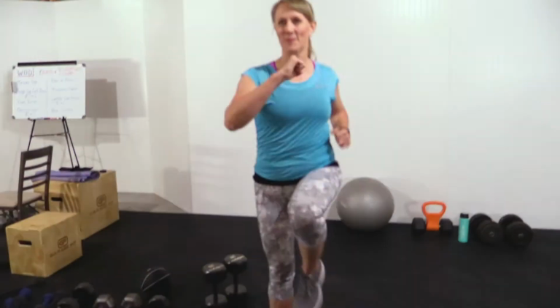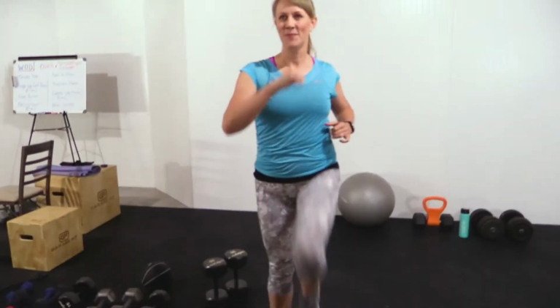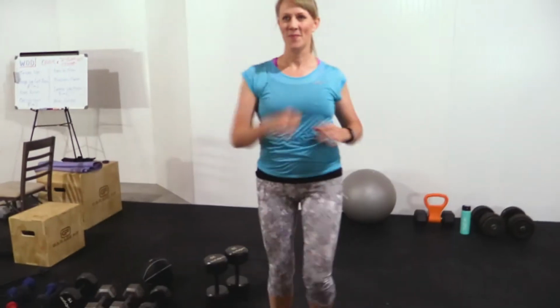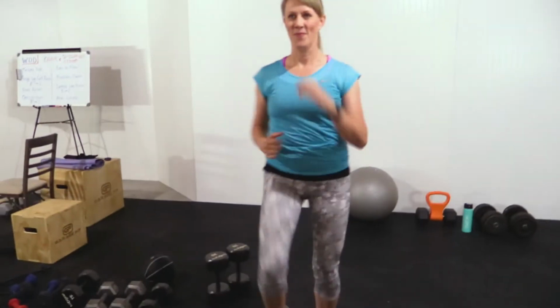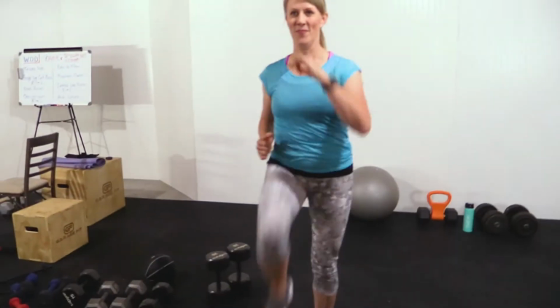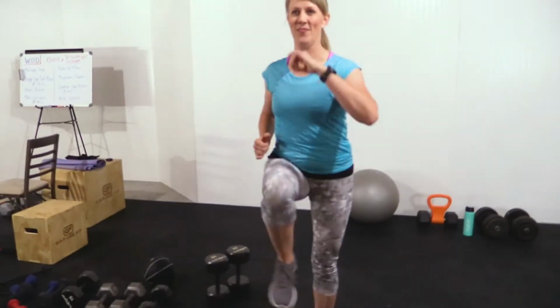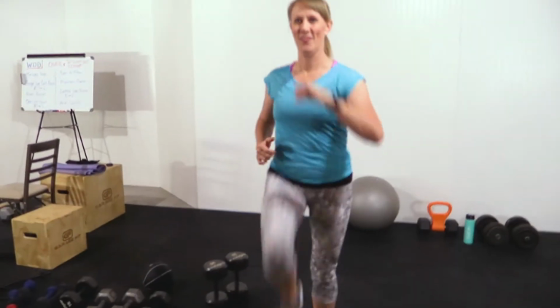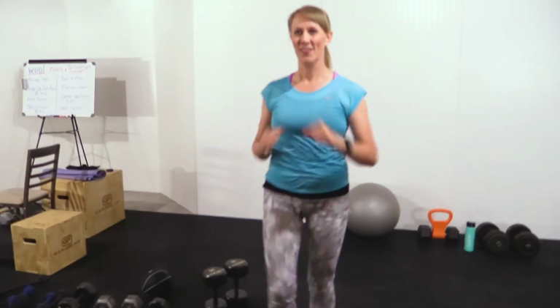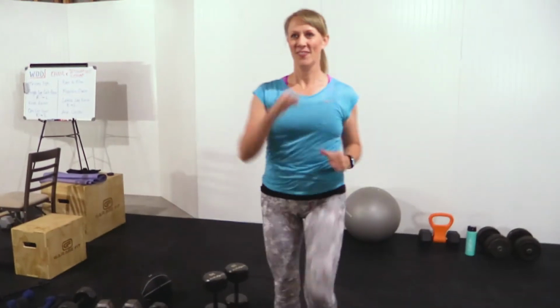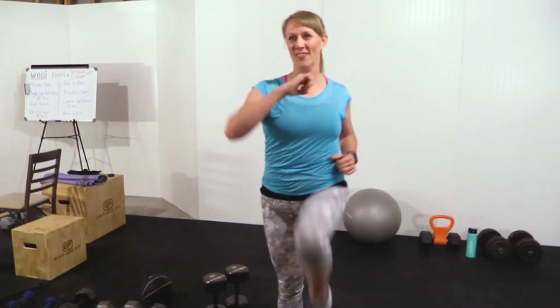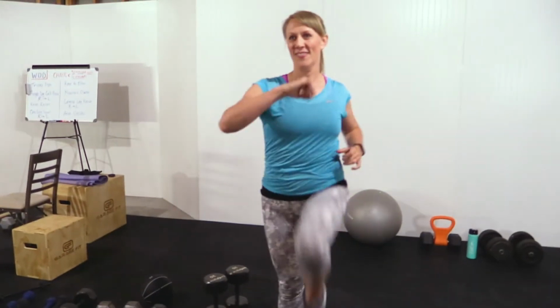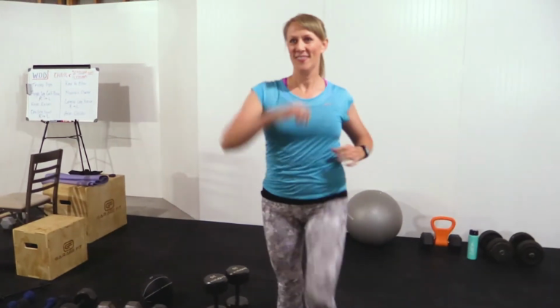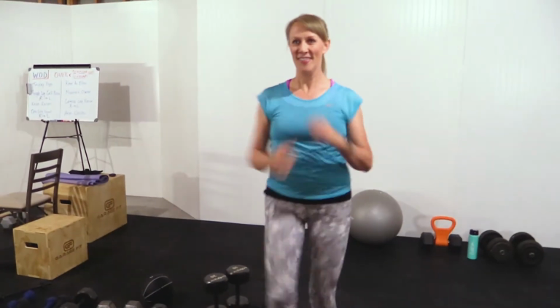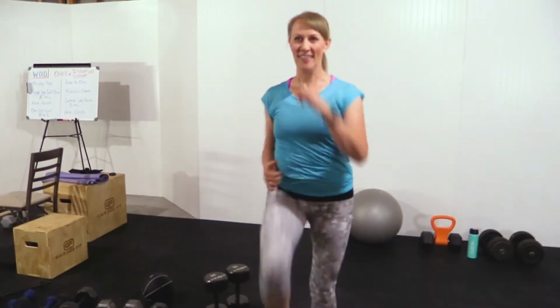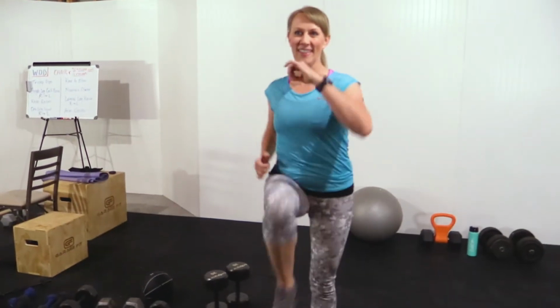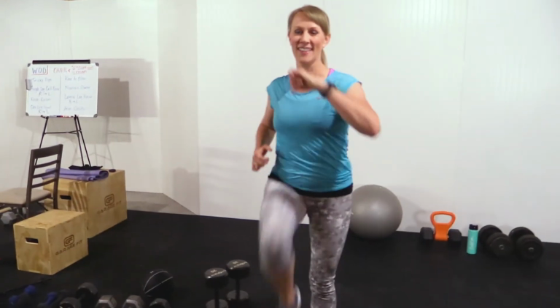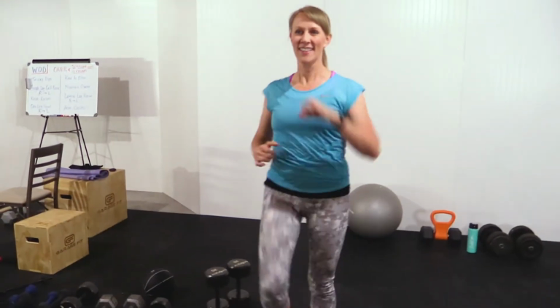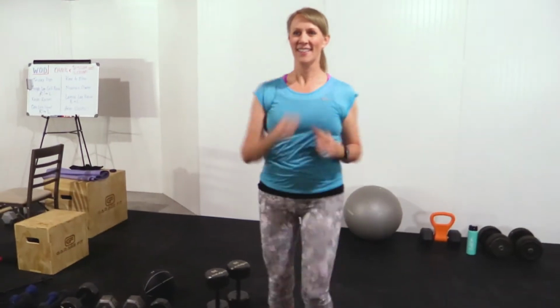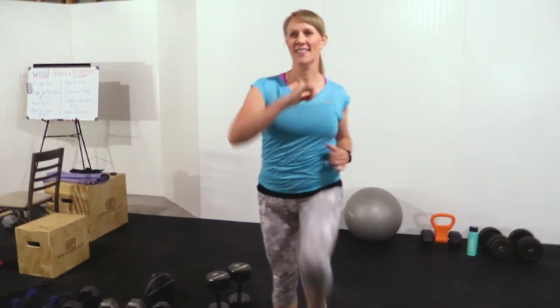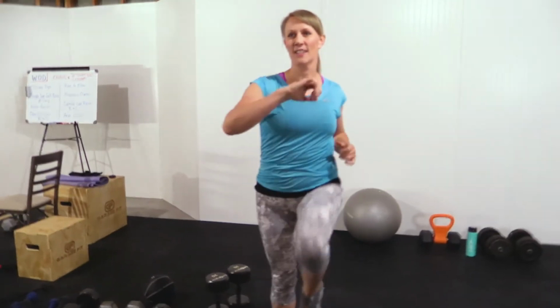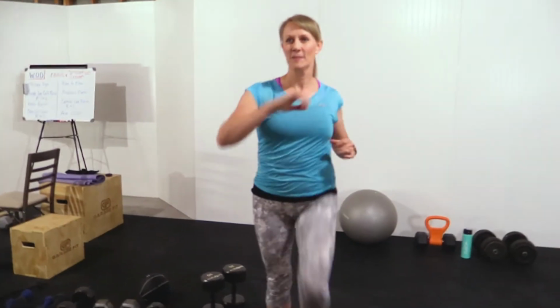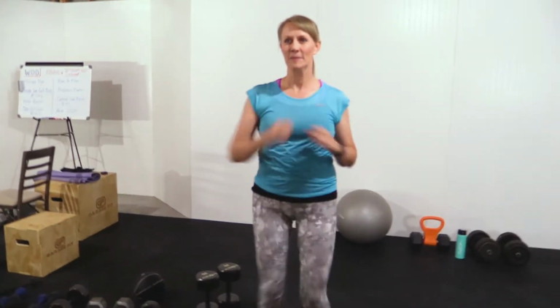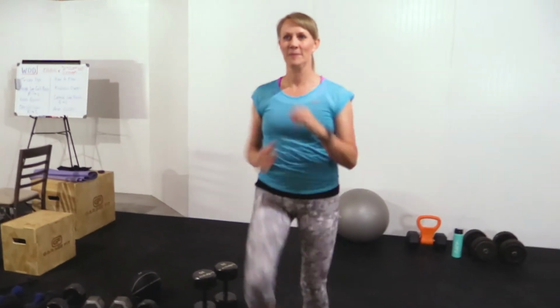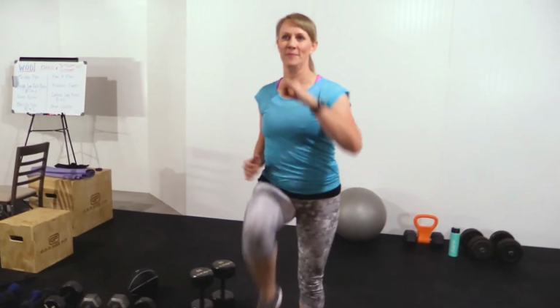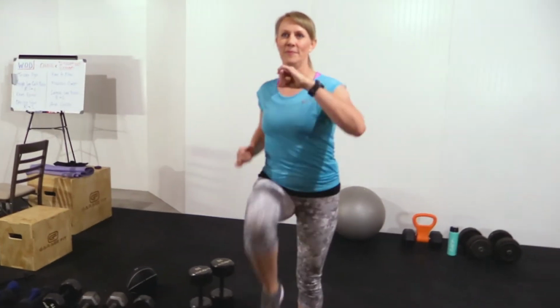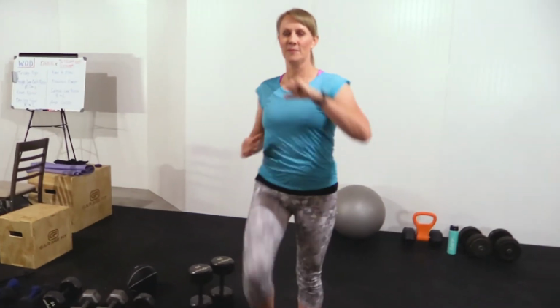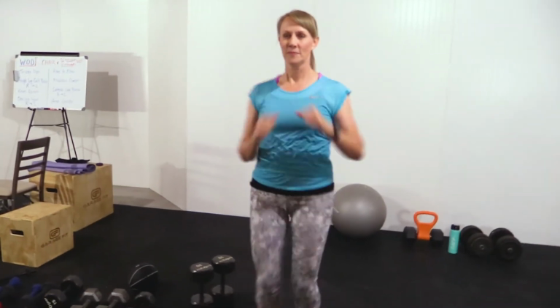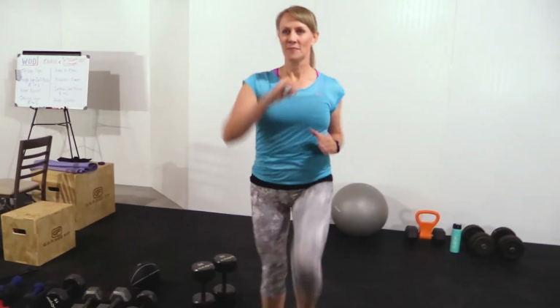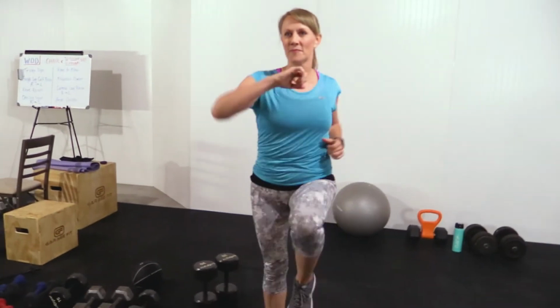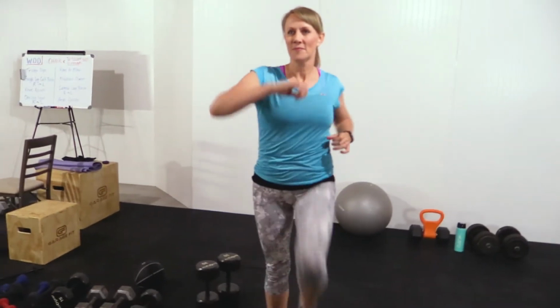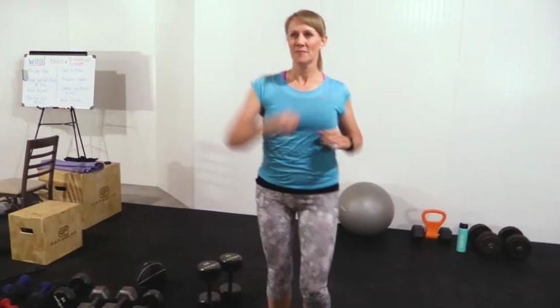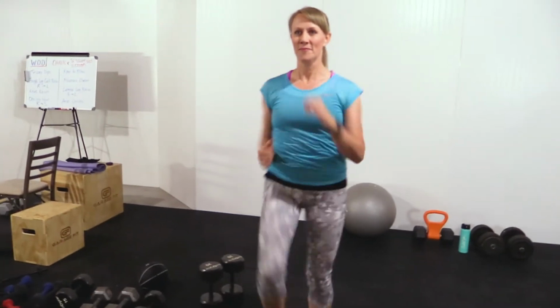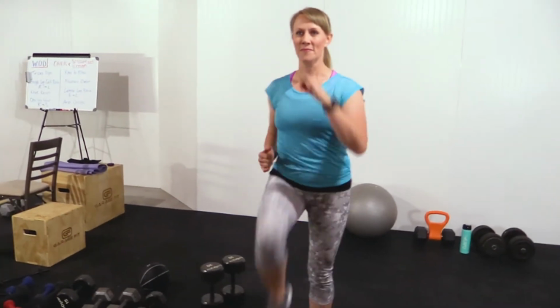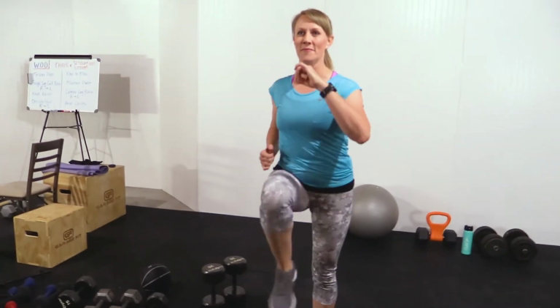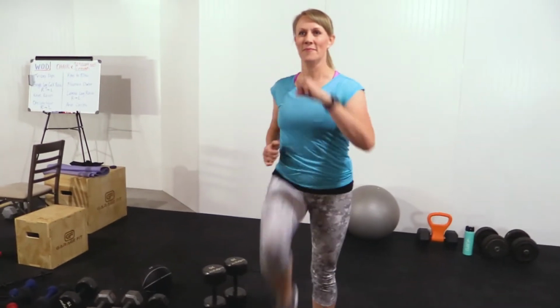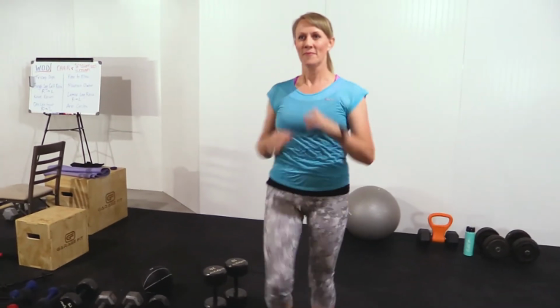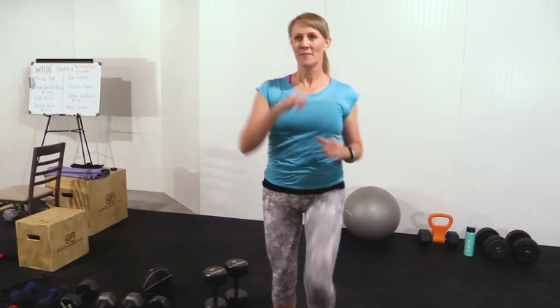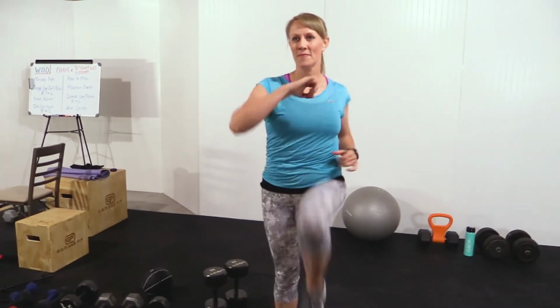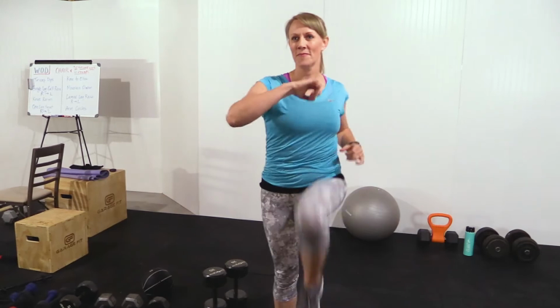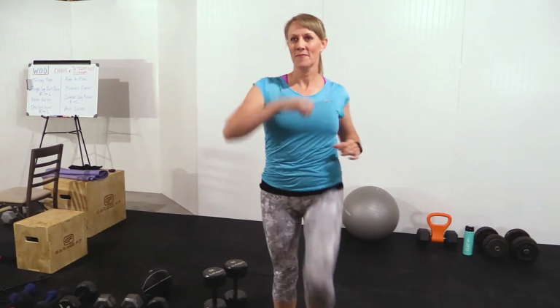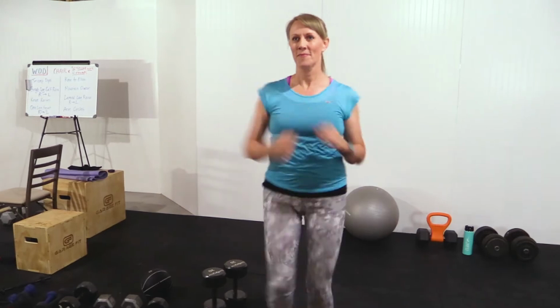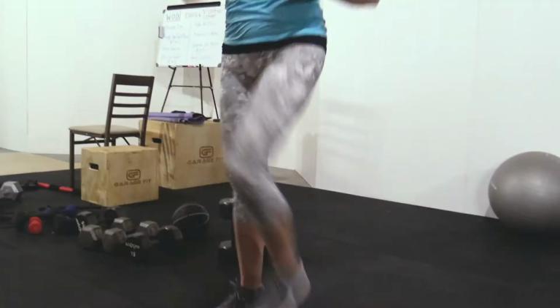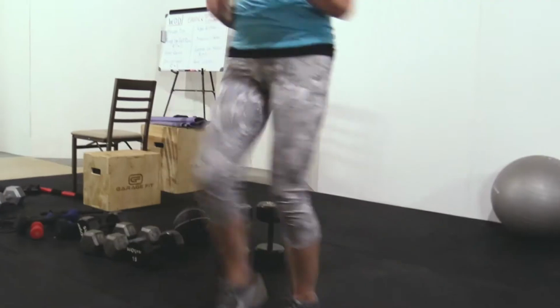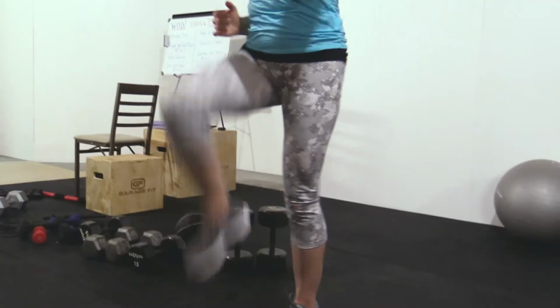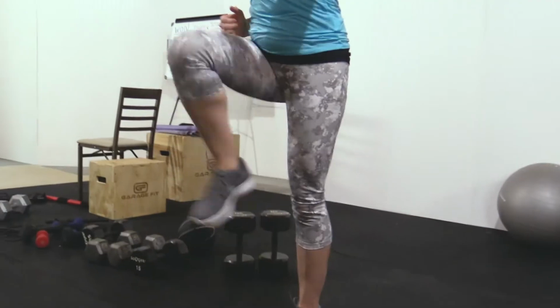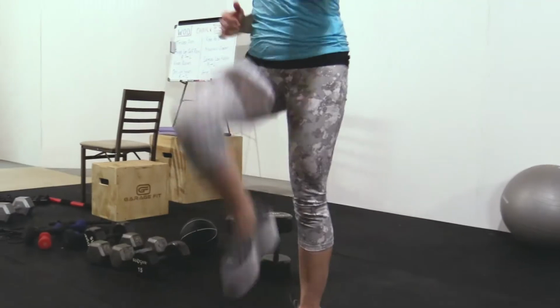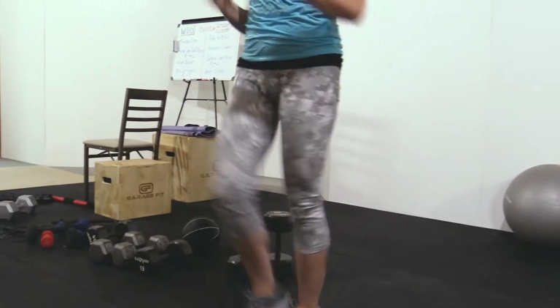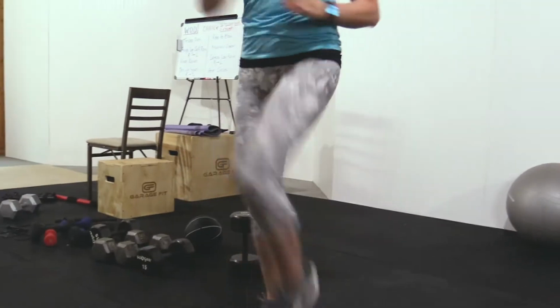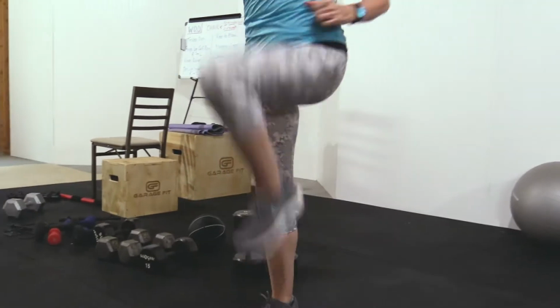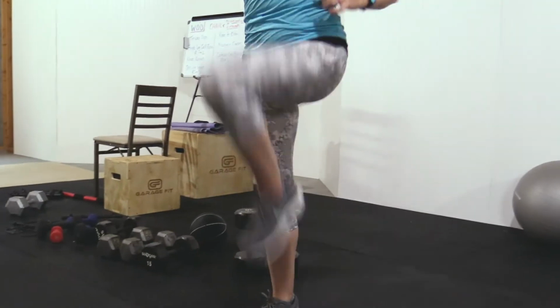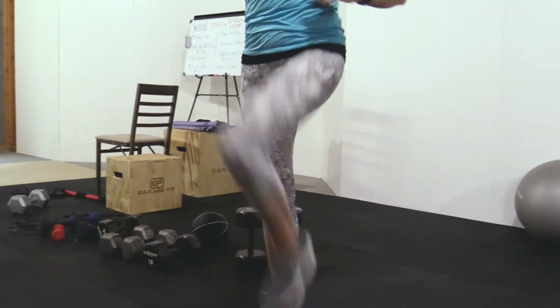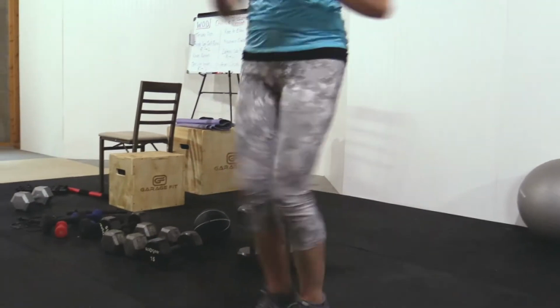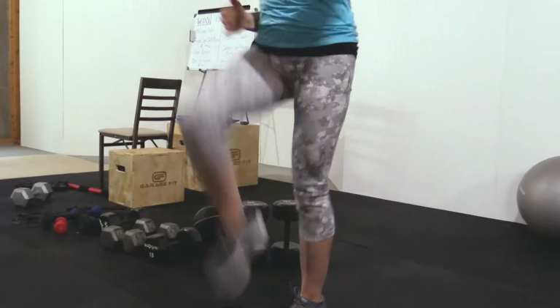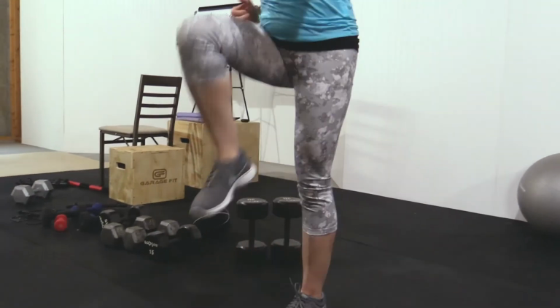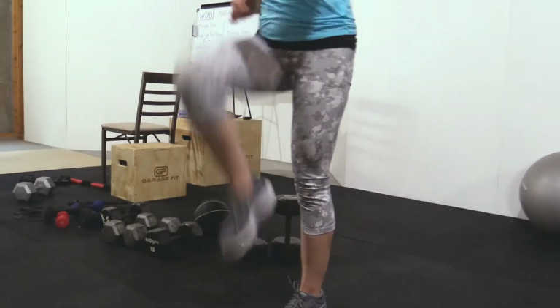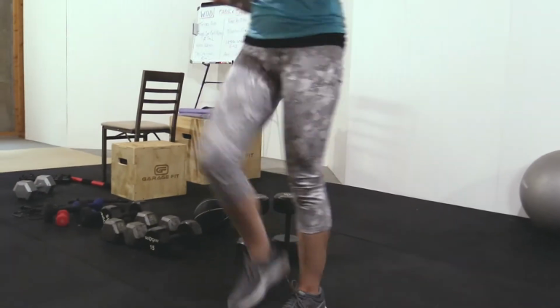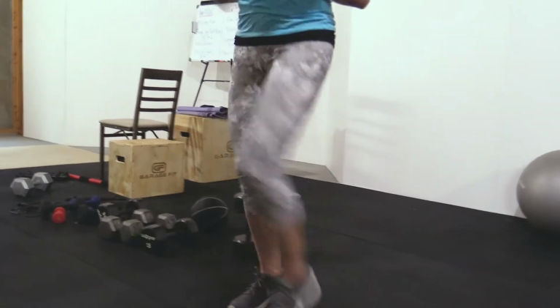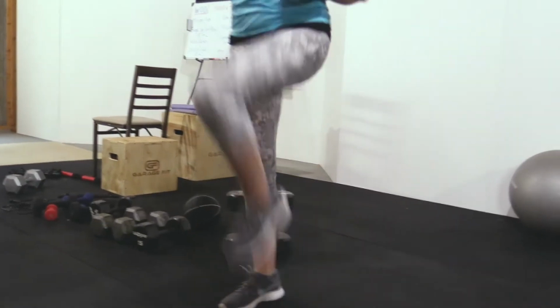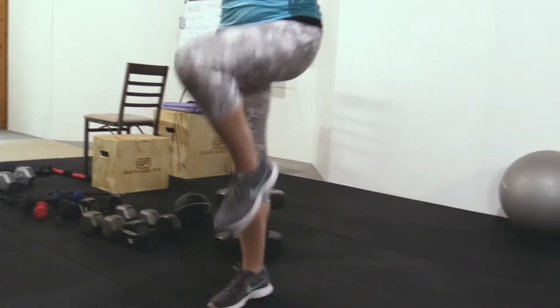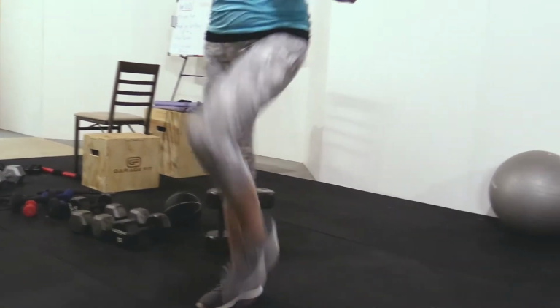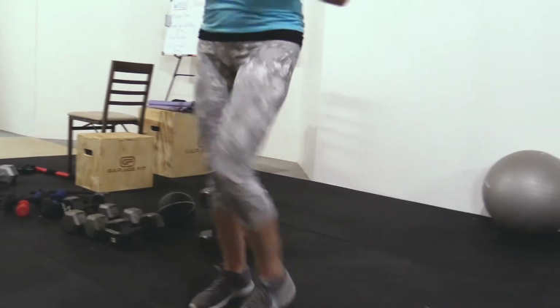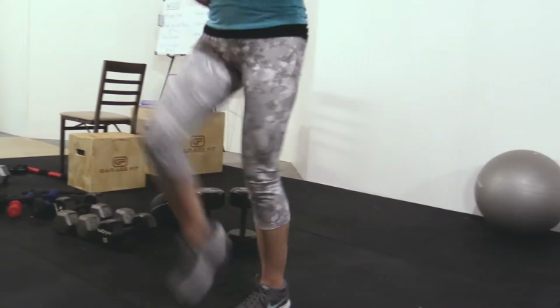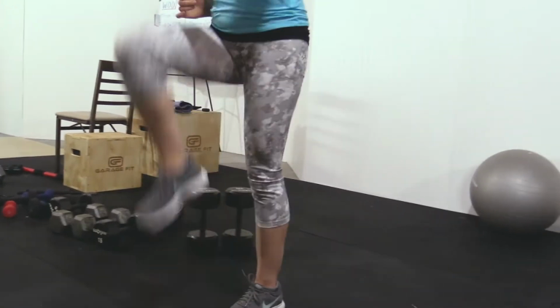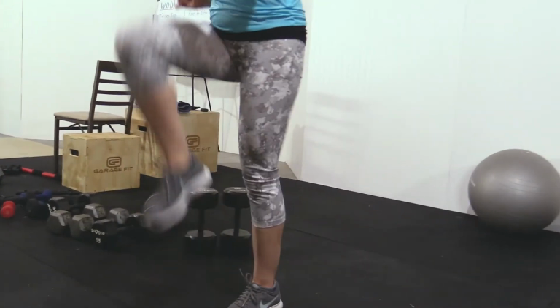We're going to begin by marching in place for about a minute. This is pretty simple — it's just getting you warmed up. Get your knees up as high as possible and get that heart rate going.